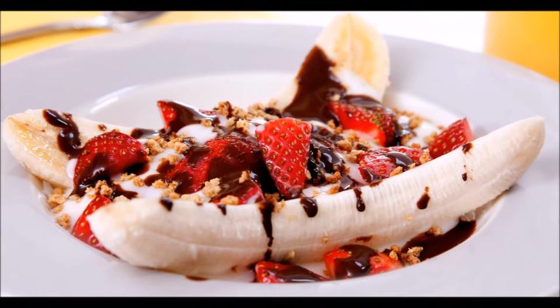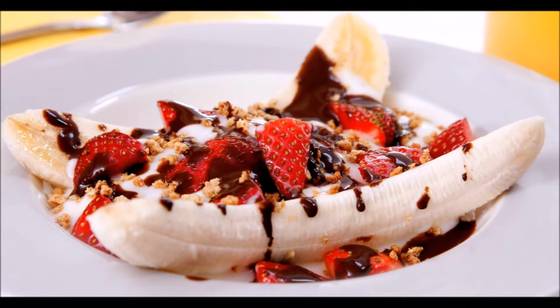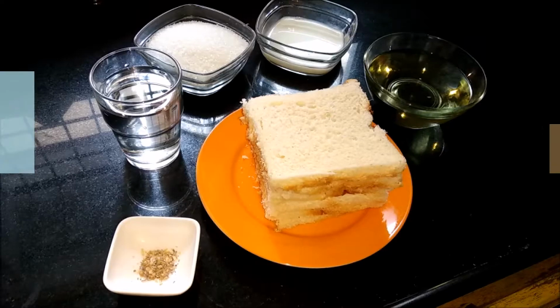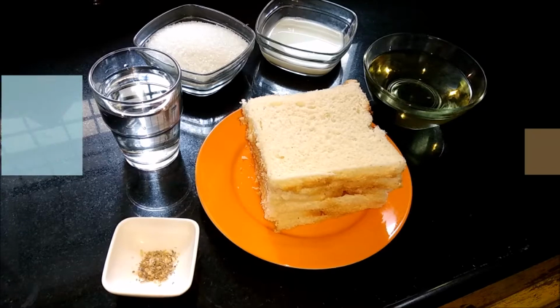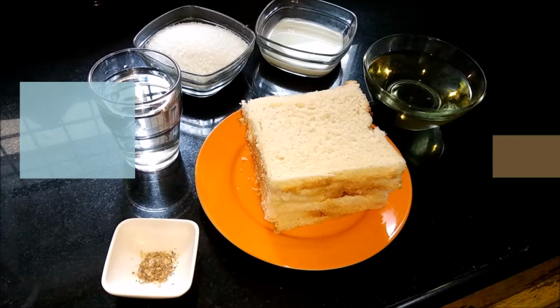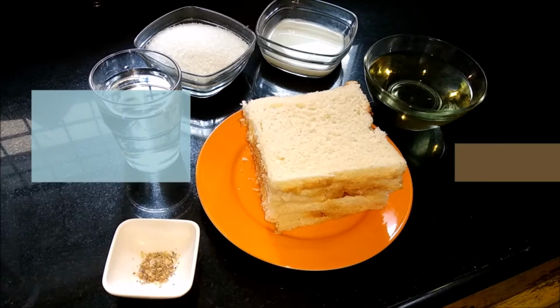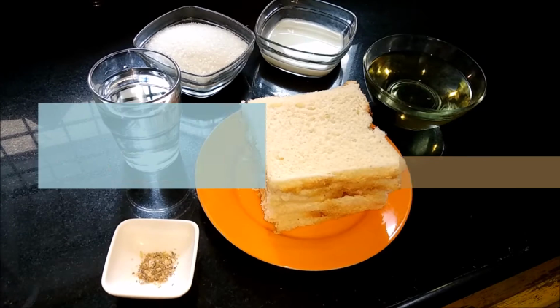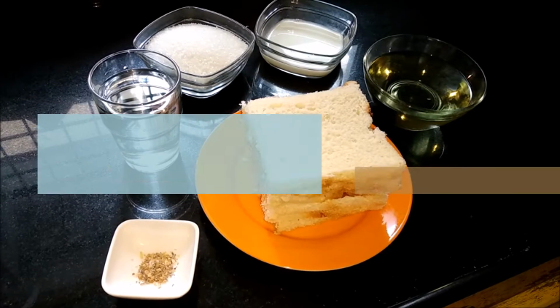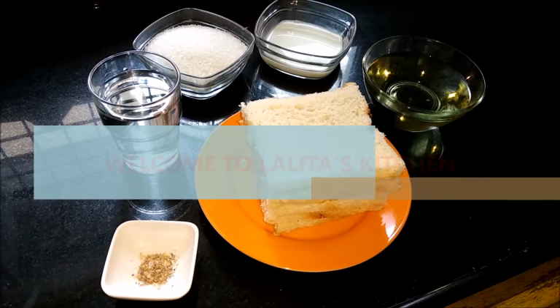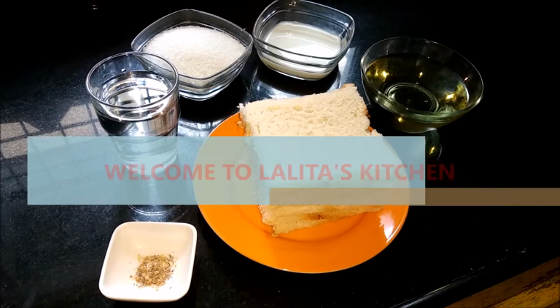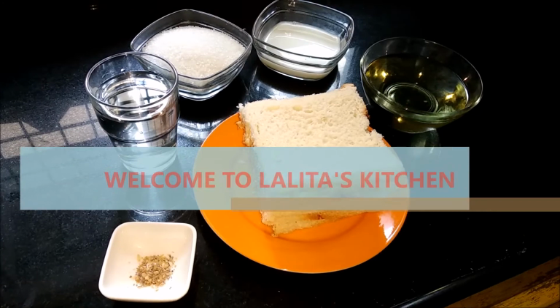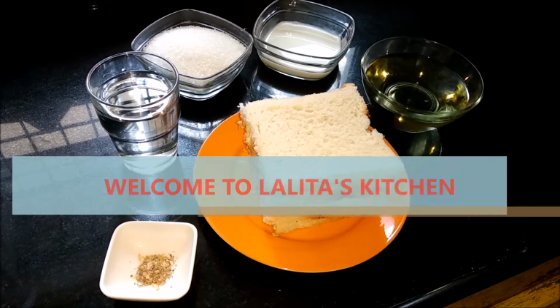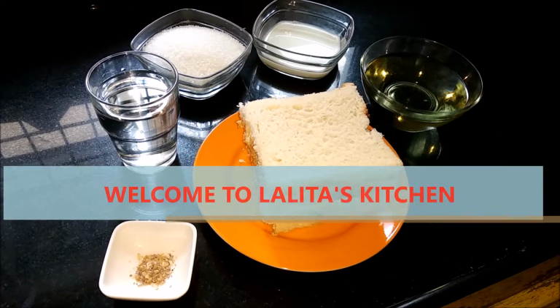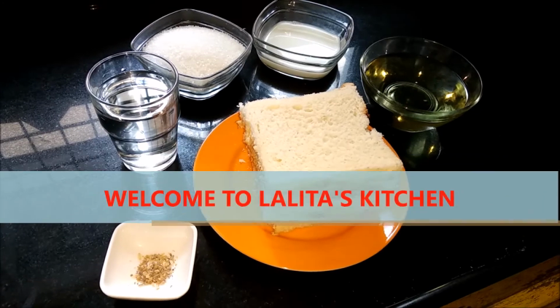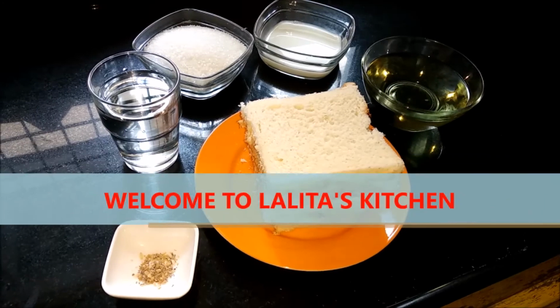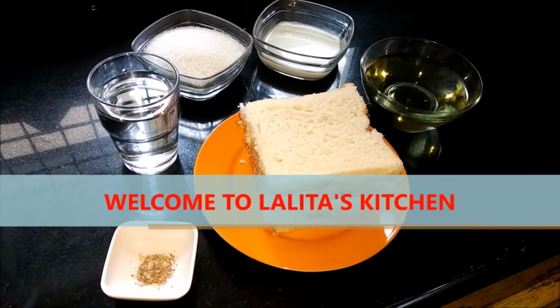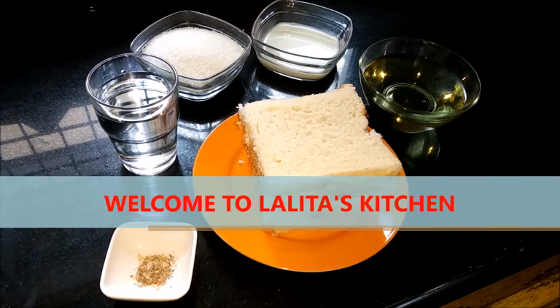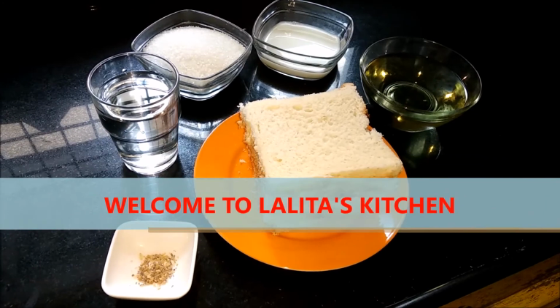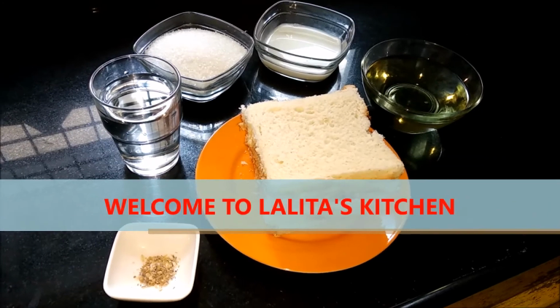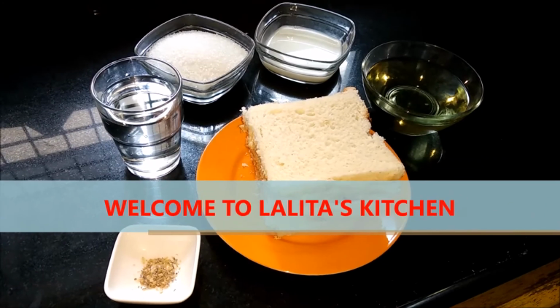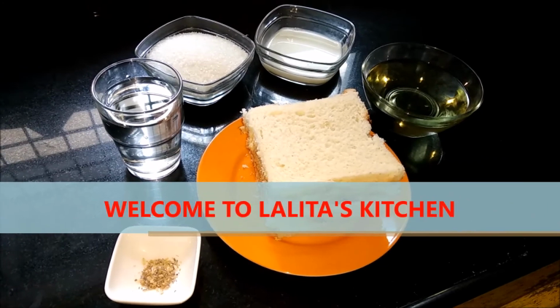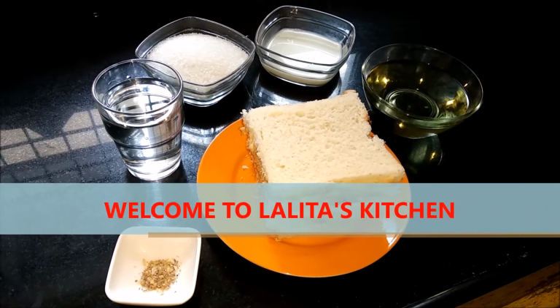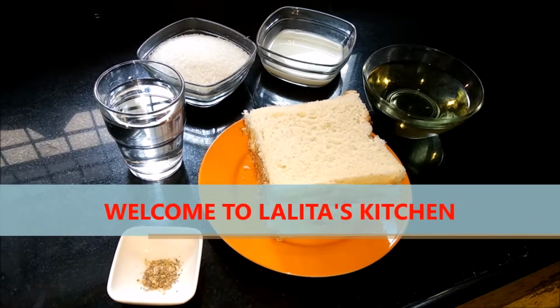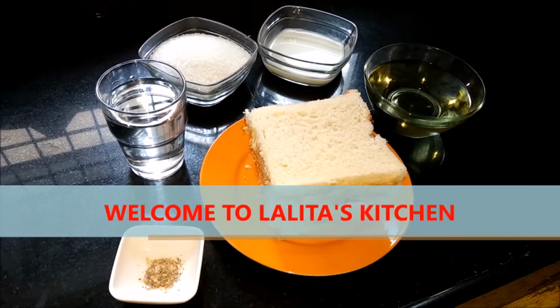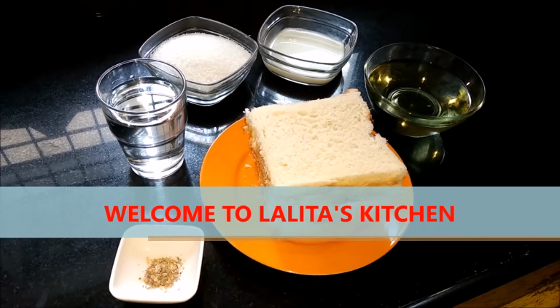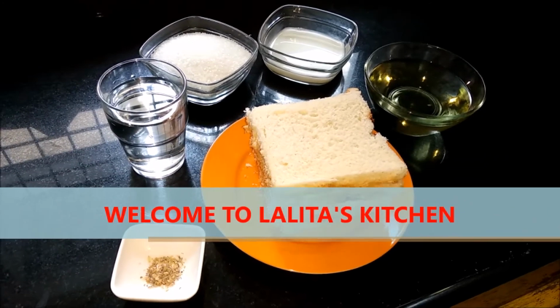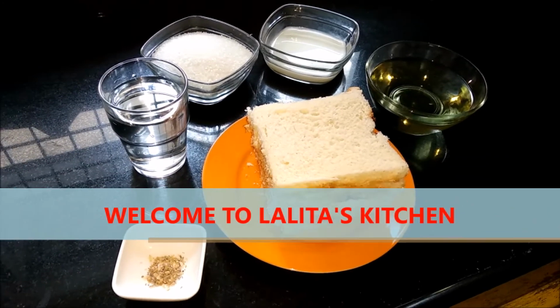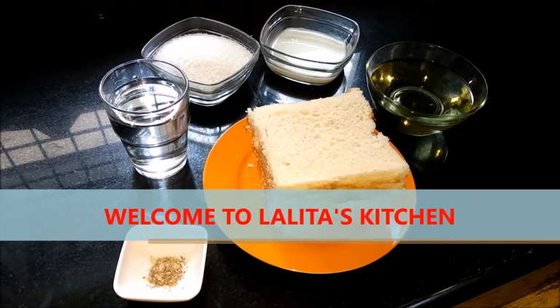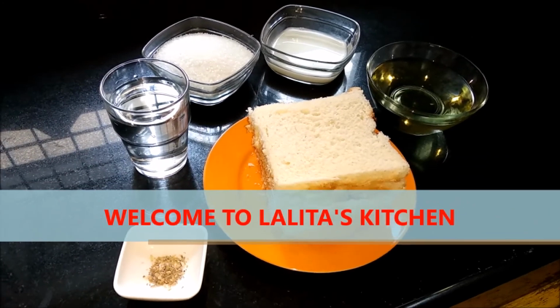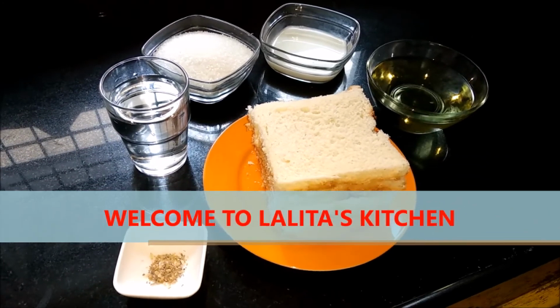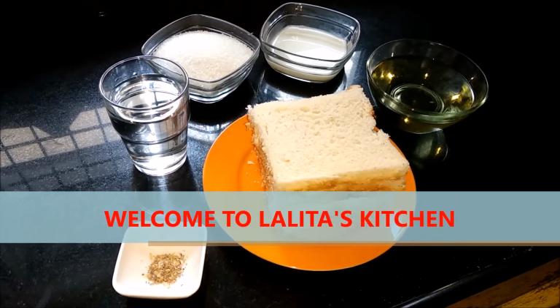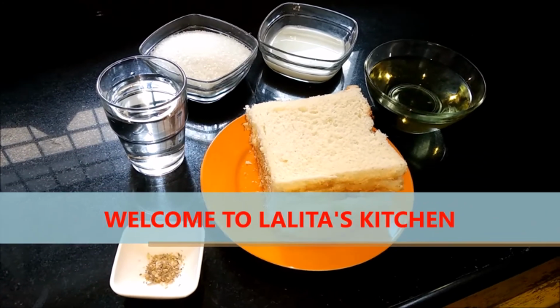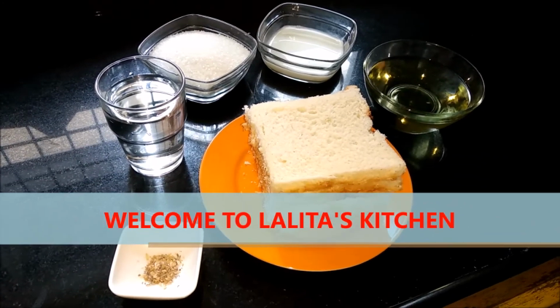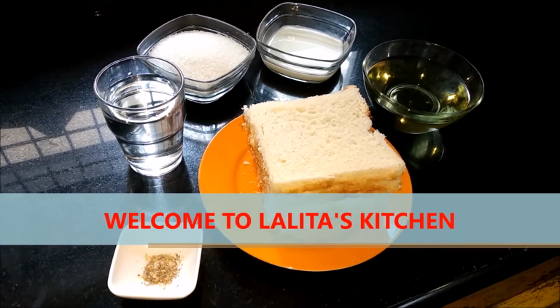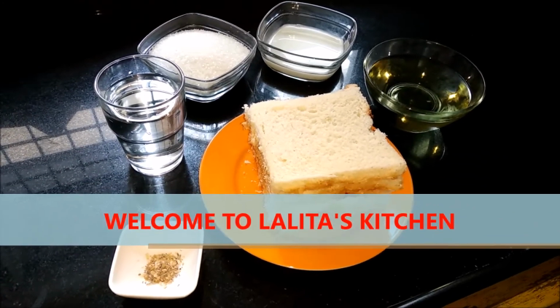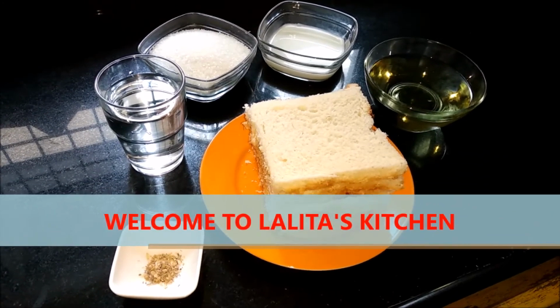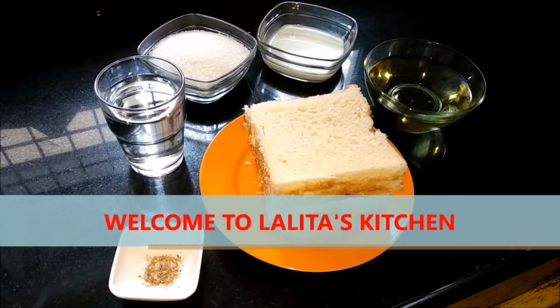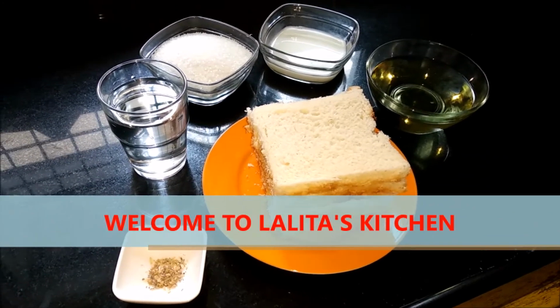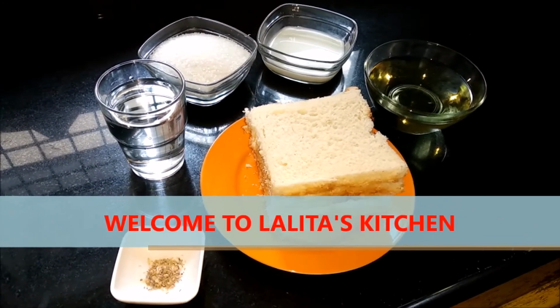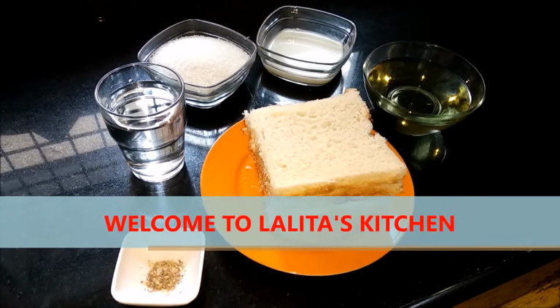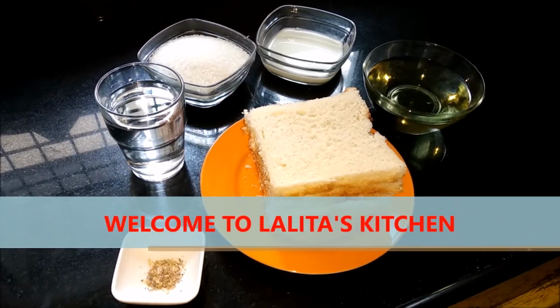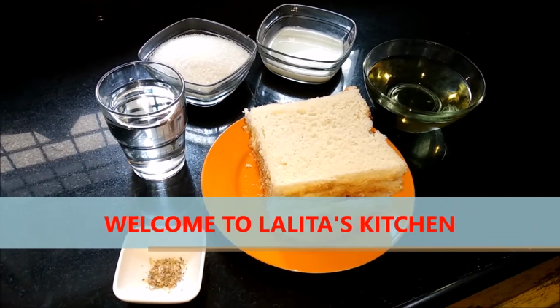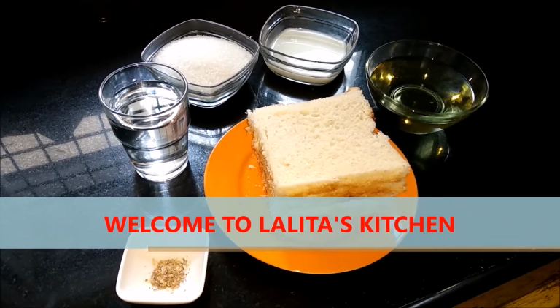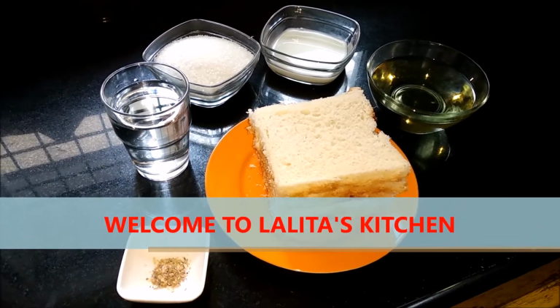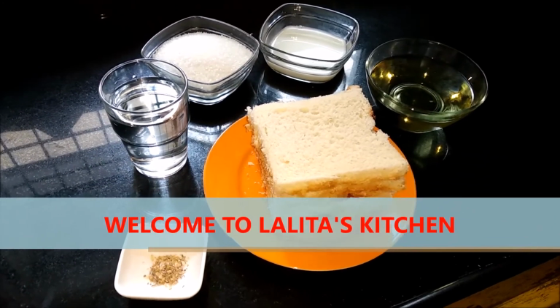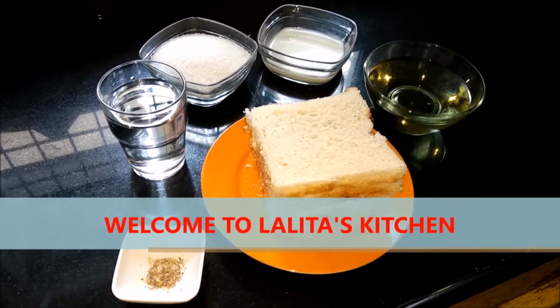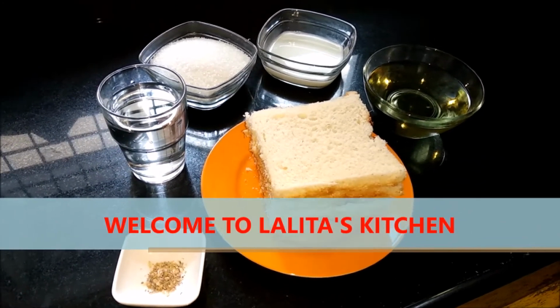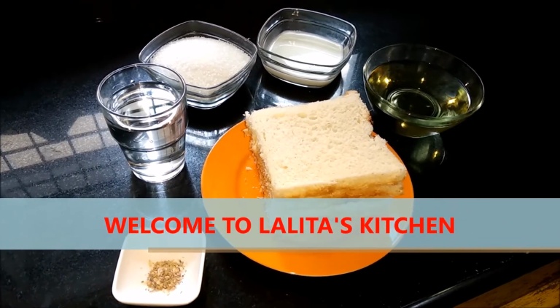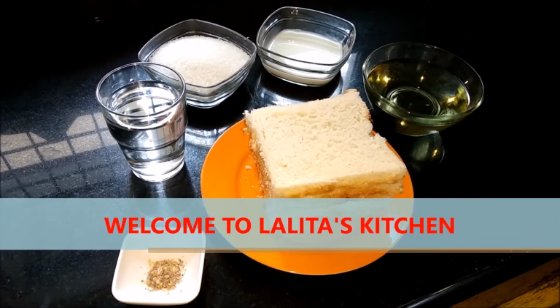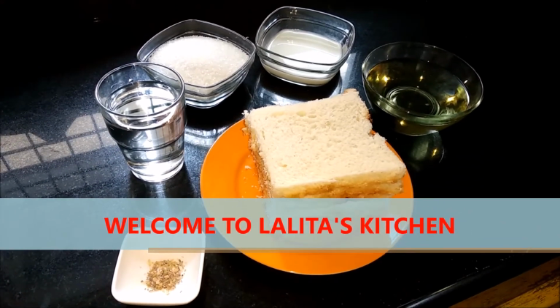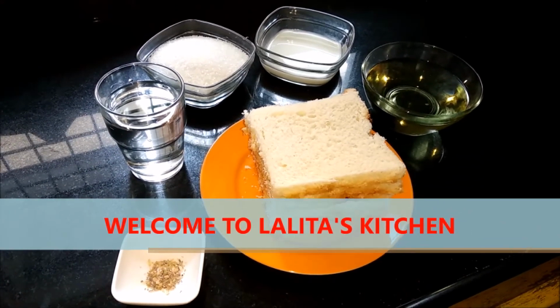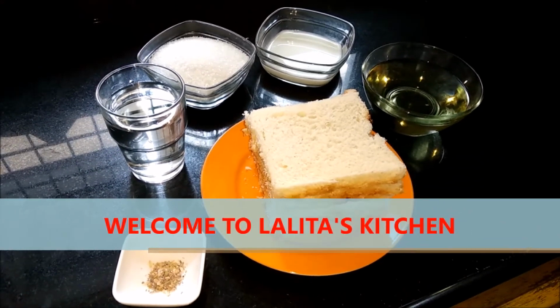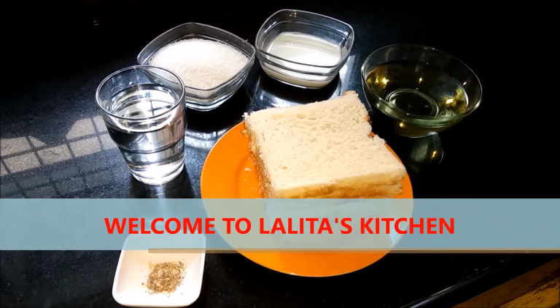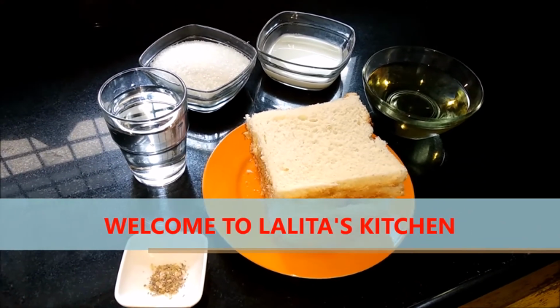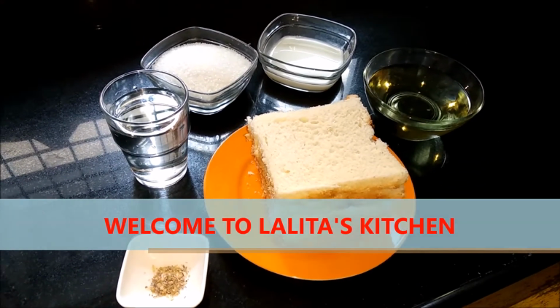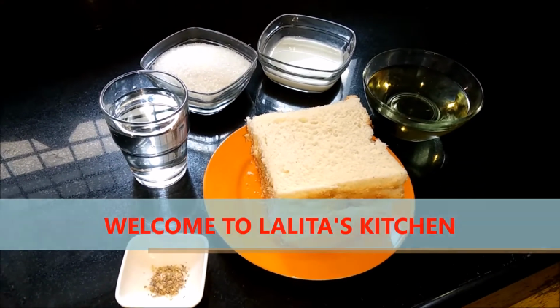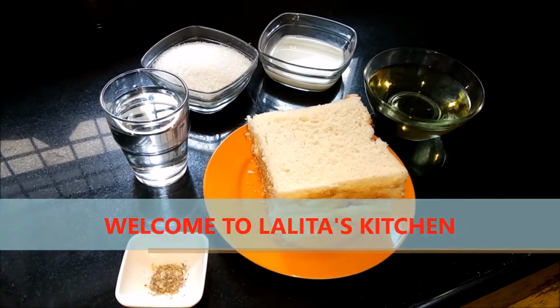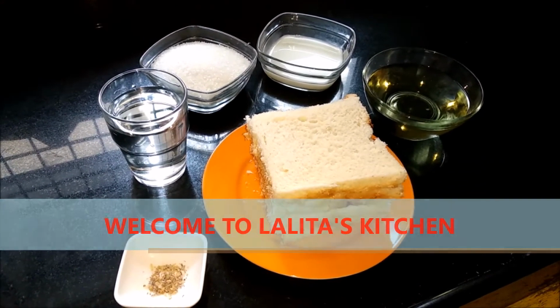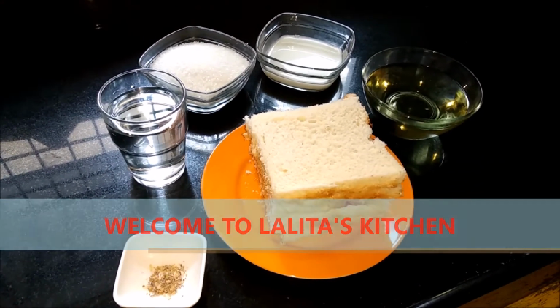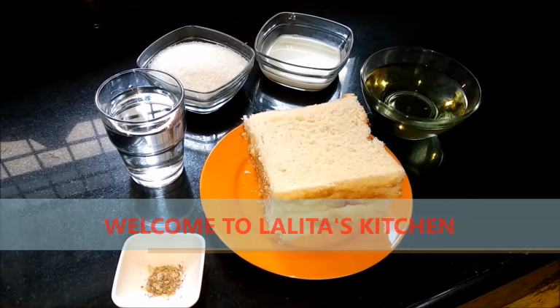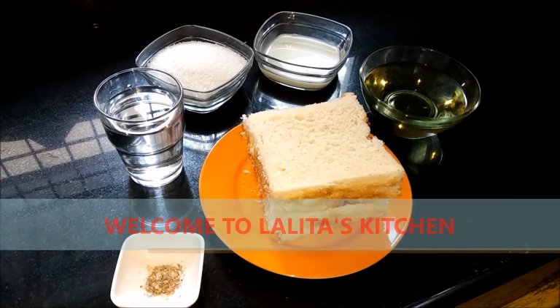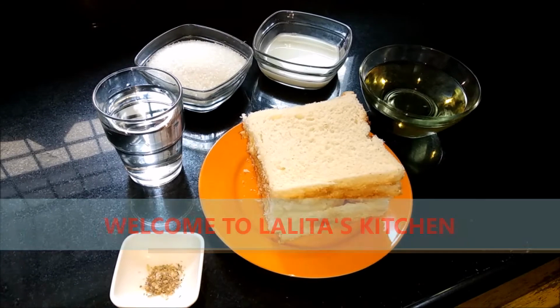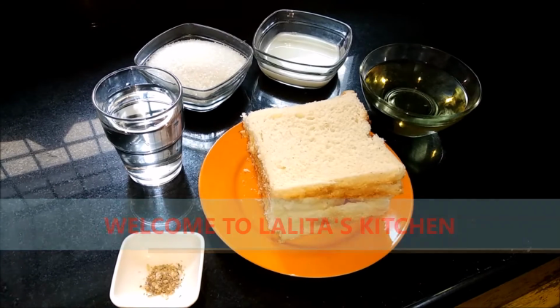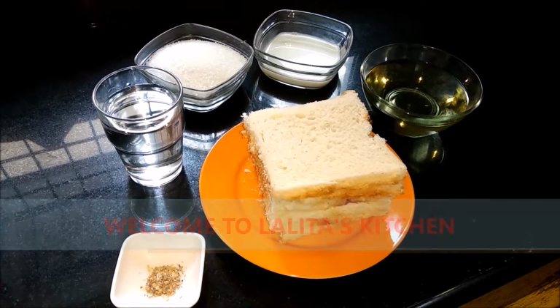Welcome to my channel, Lalitha's Kitchen. I am Lalitha. Today we are going to make bread gulab jamun.